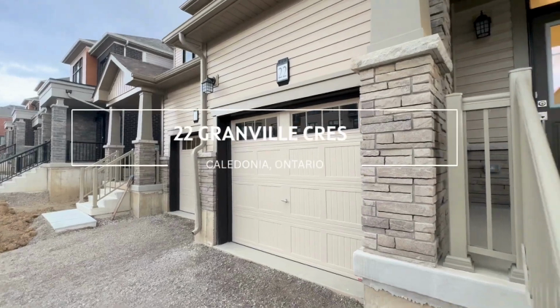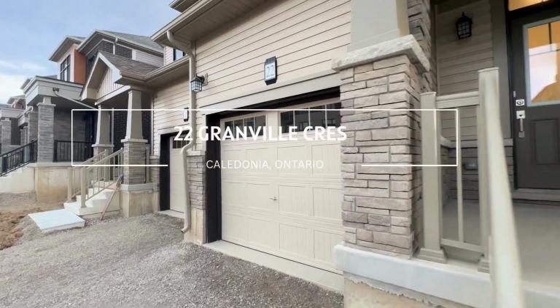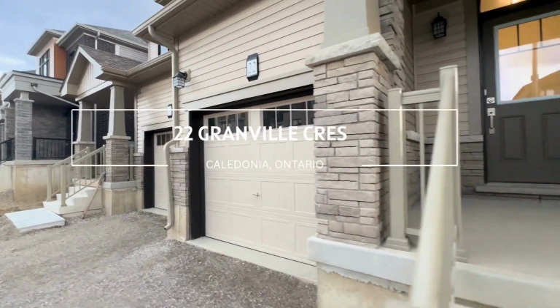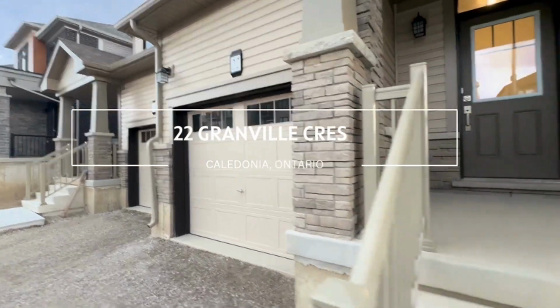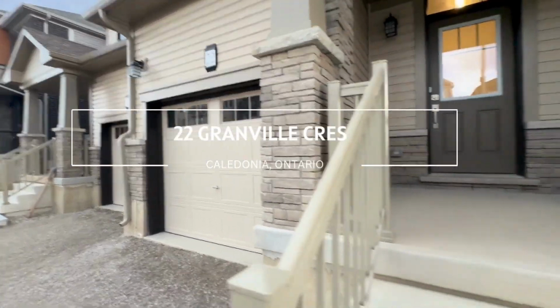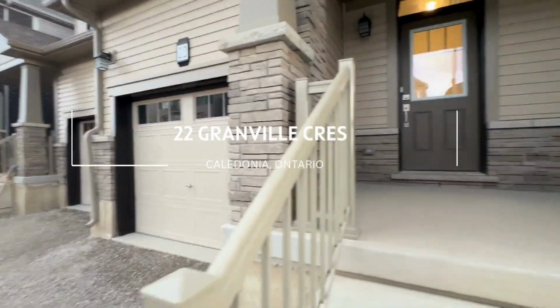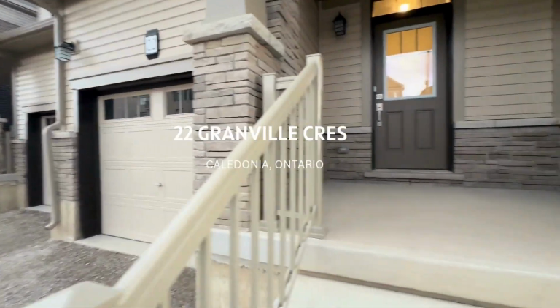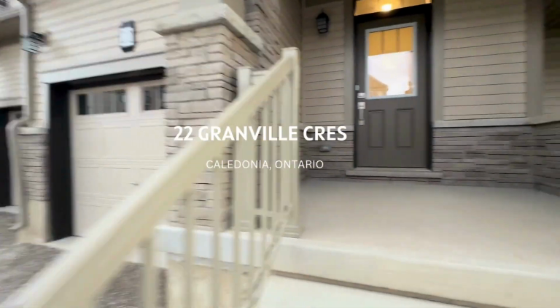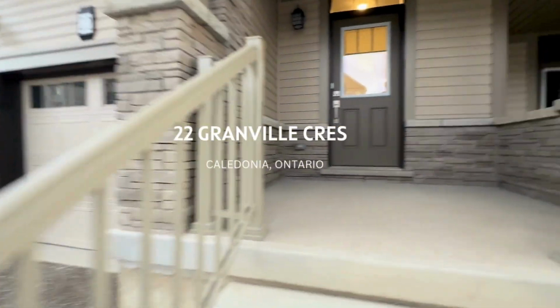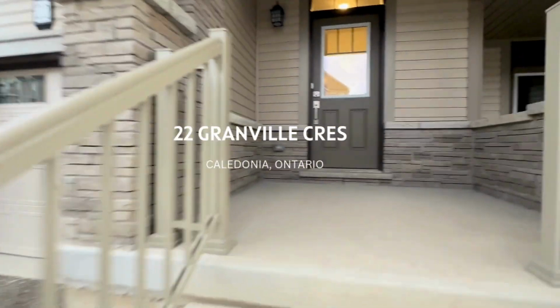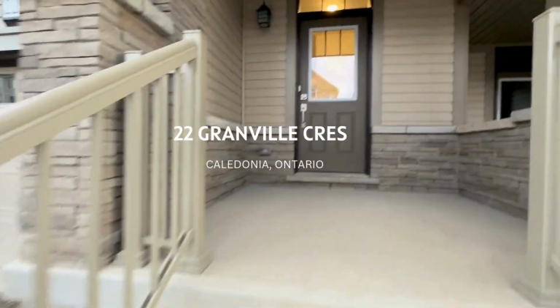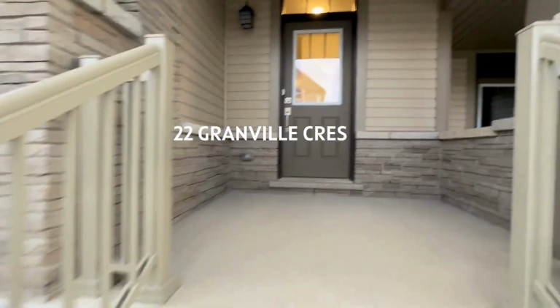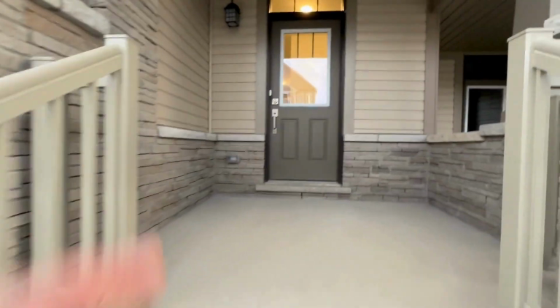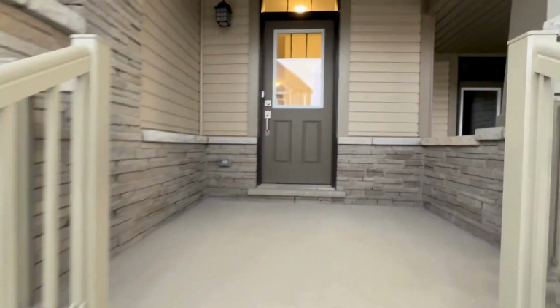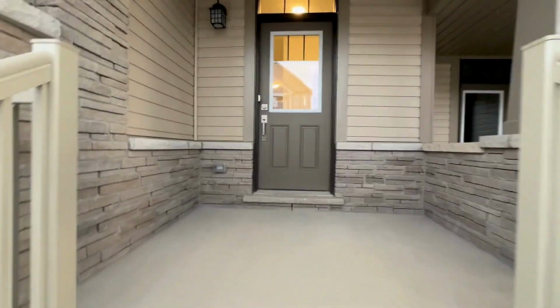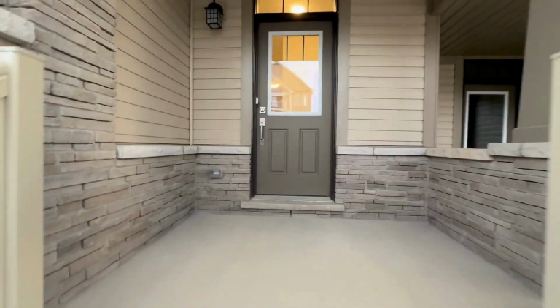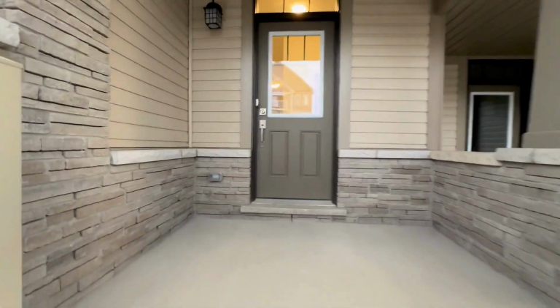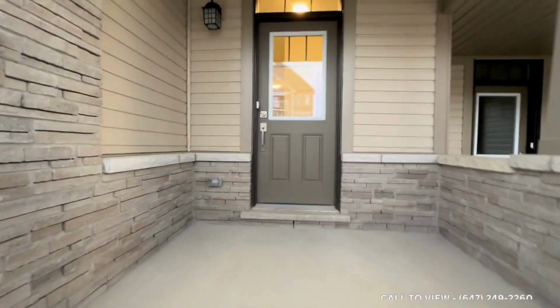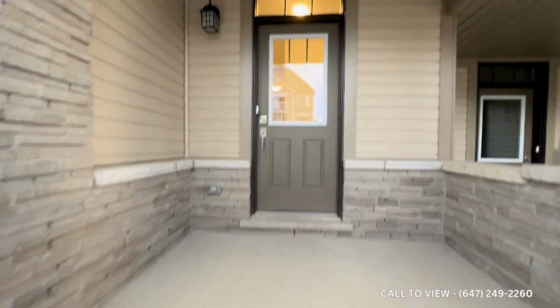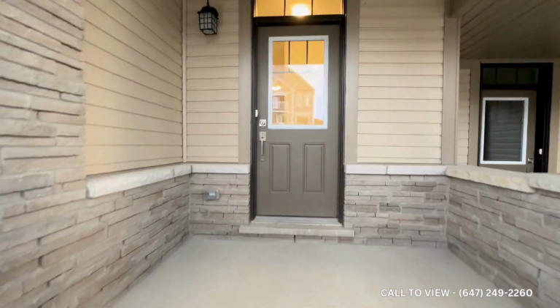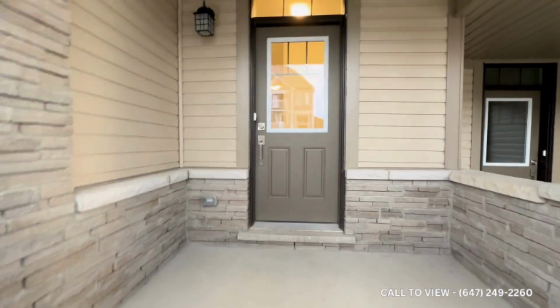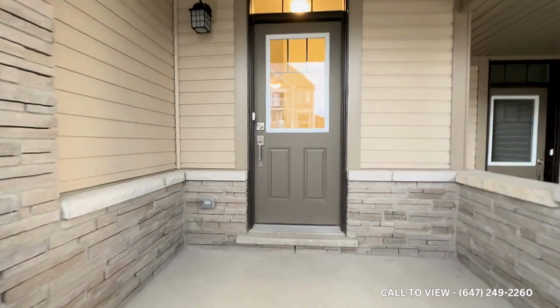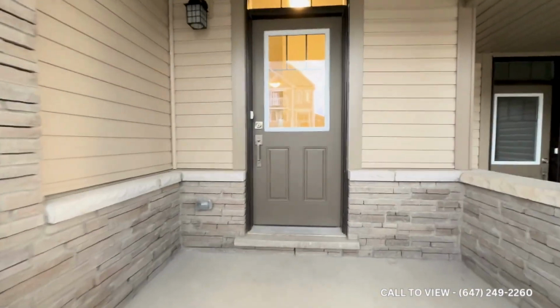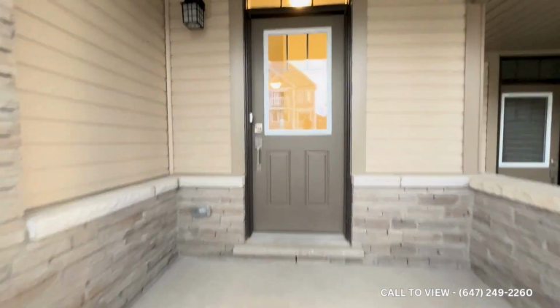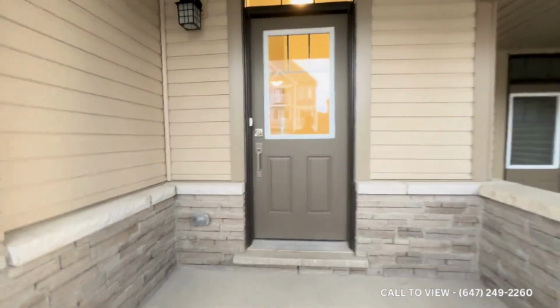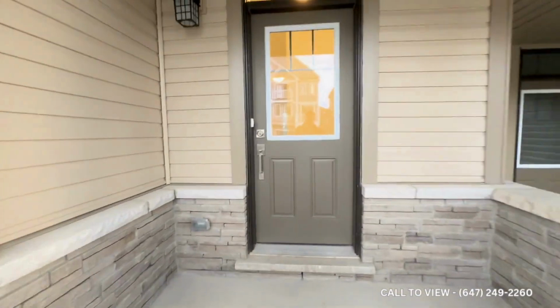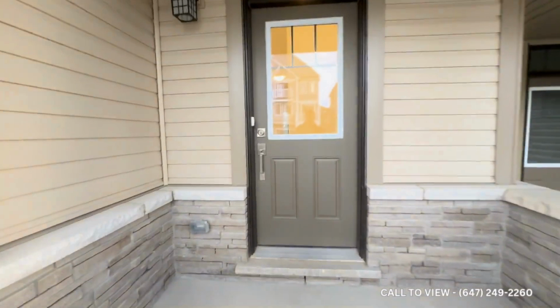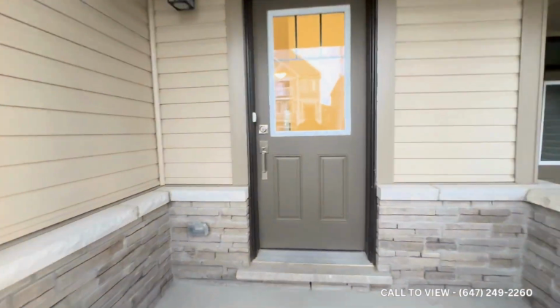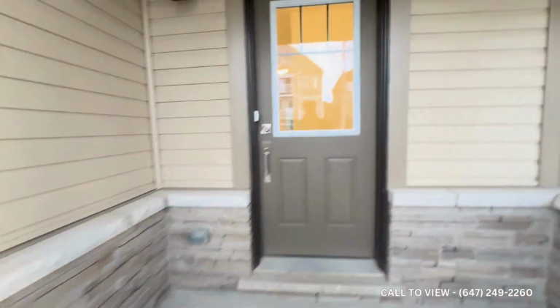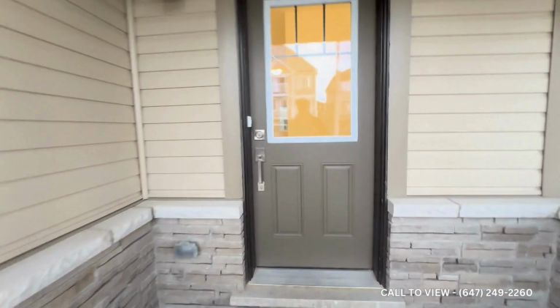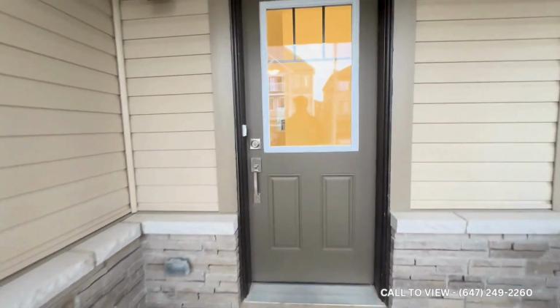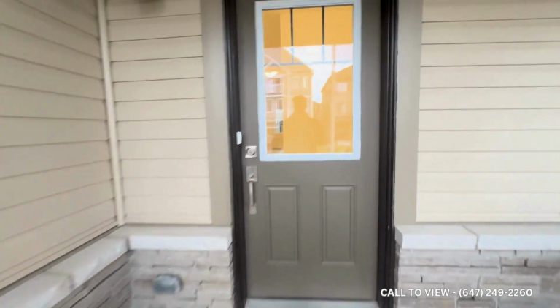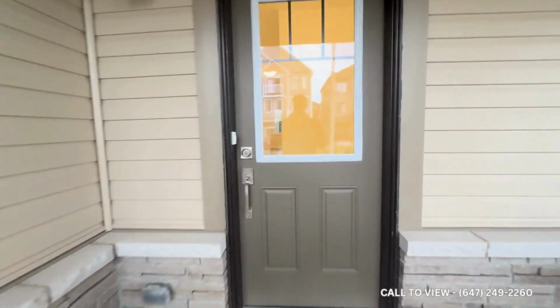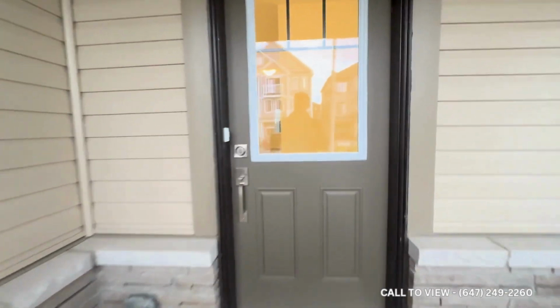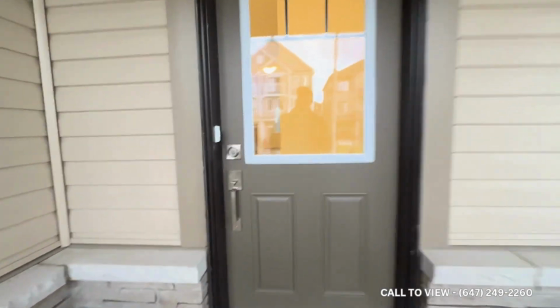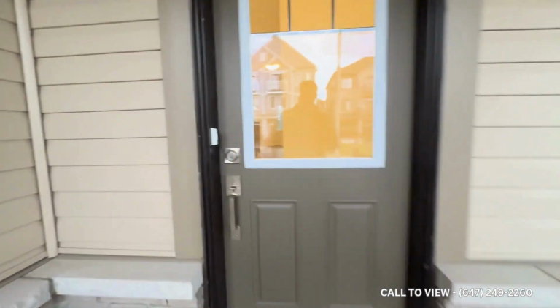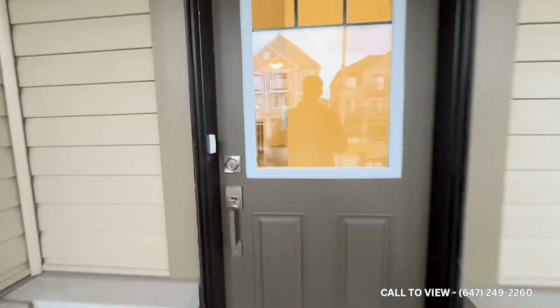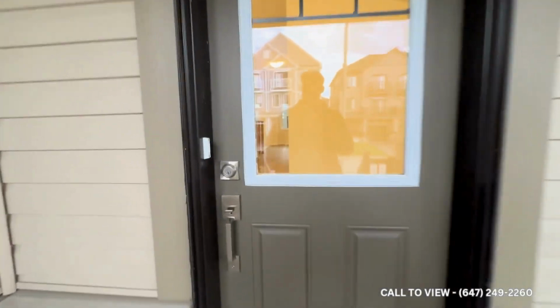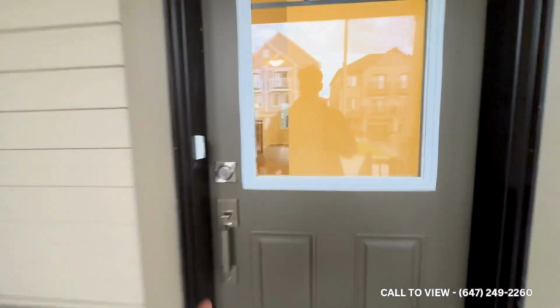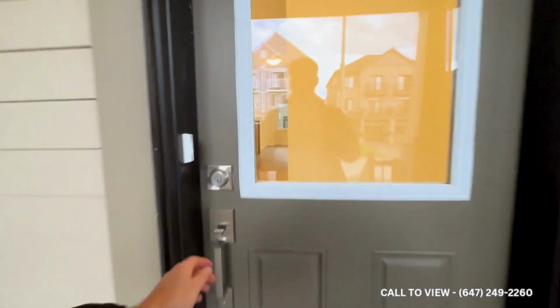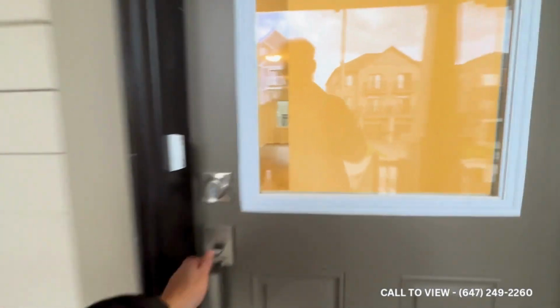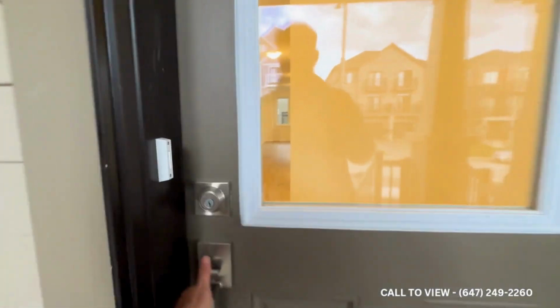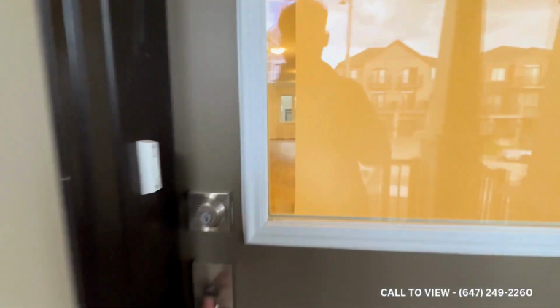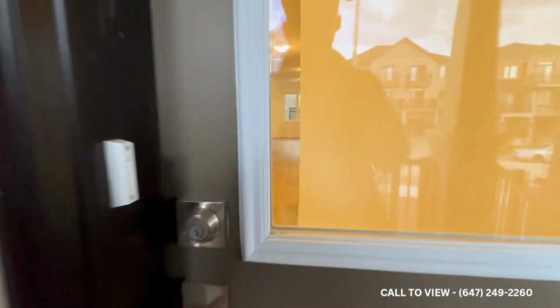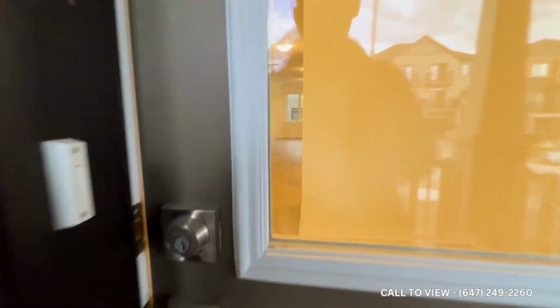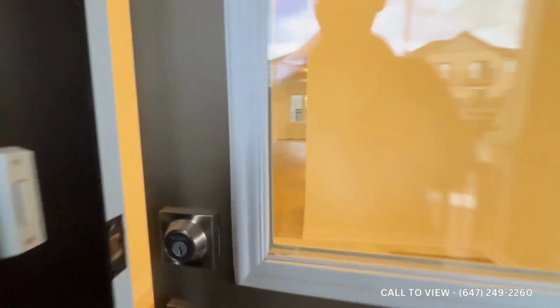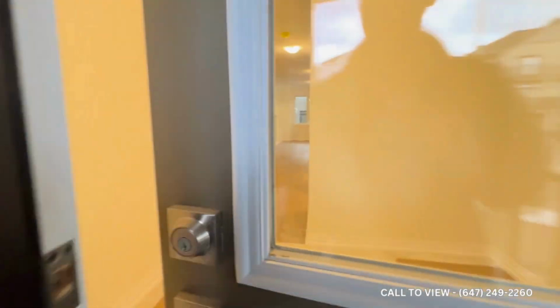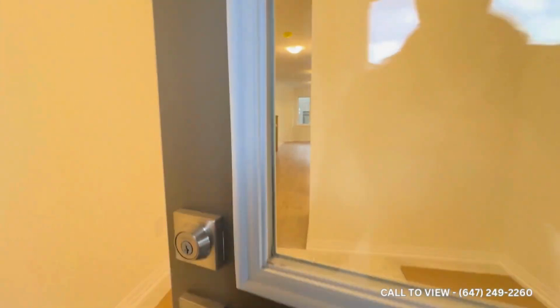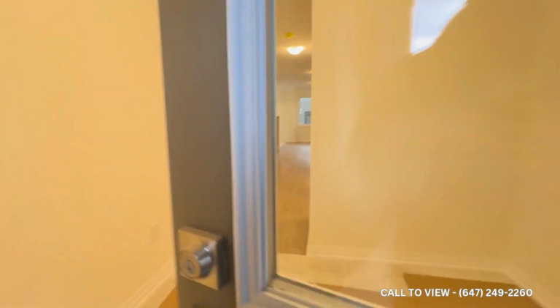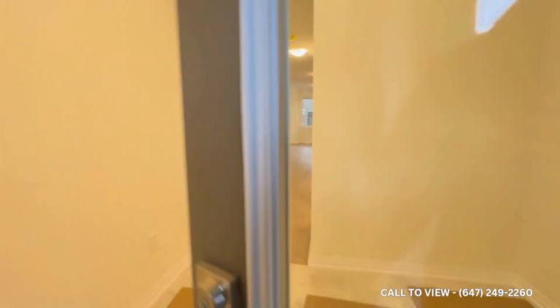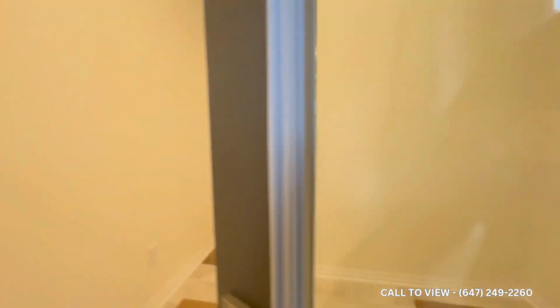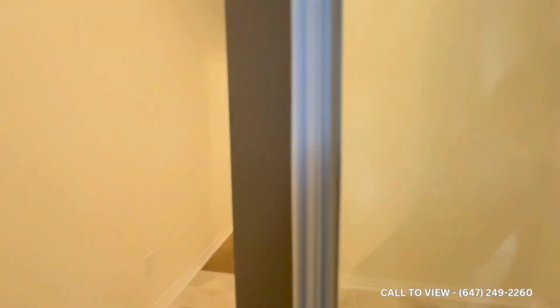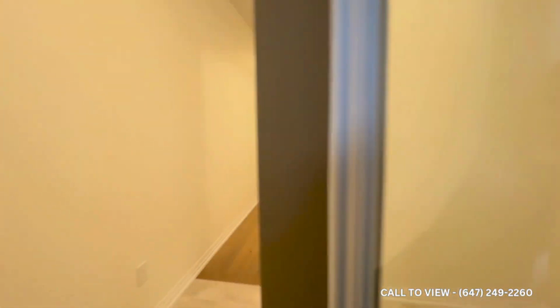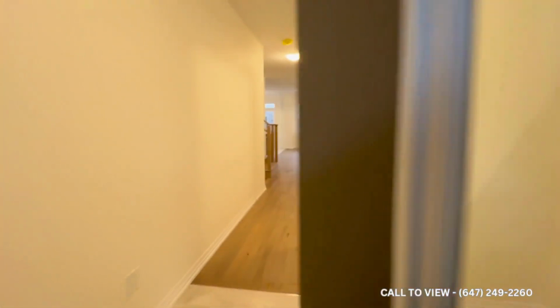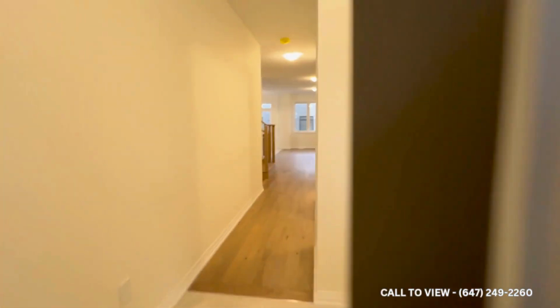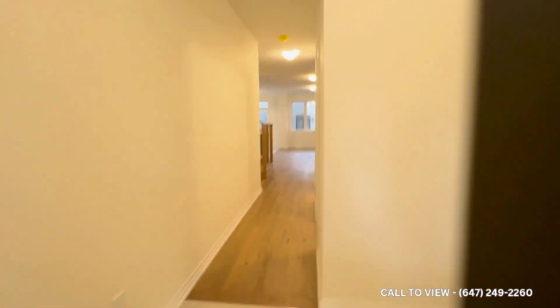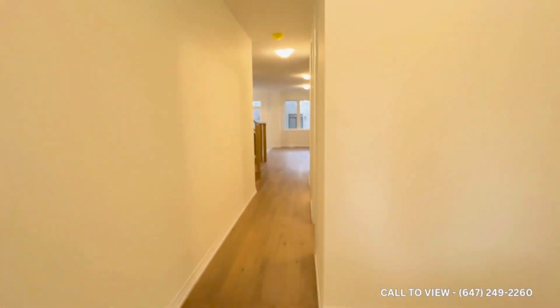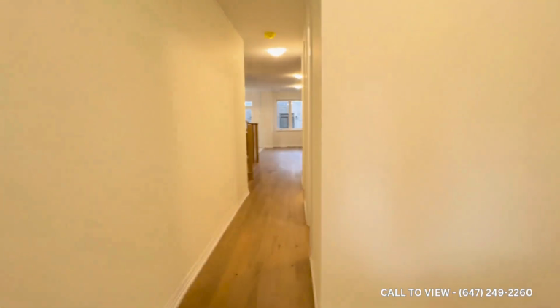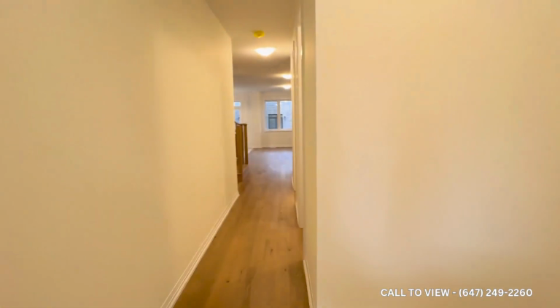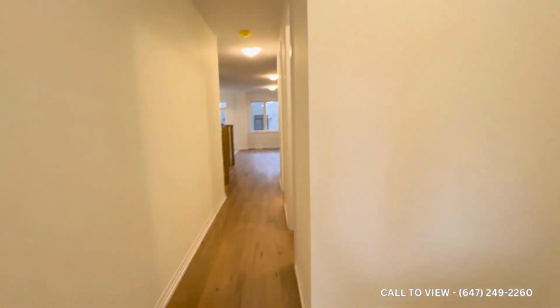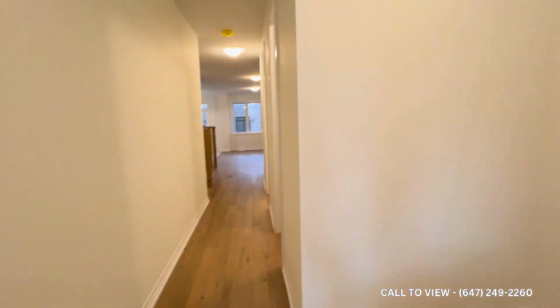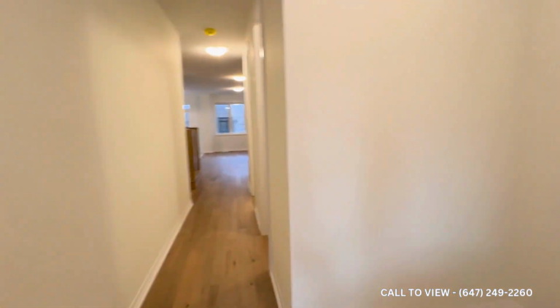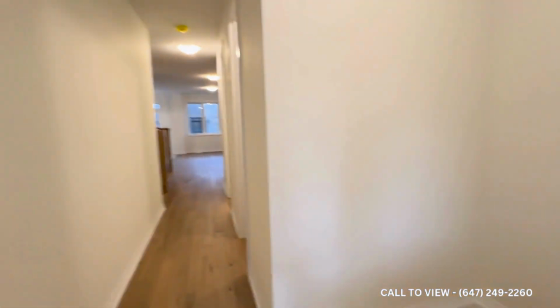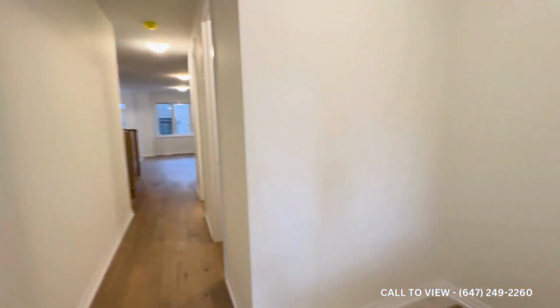Welcome to 22 Grand Royal Crescent. We have a beautiful brand new three bedroom, two and a half bath property that's available for rent as soon as today.